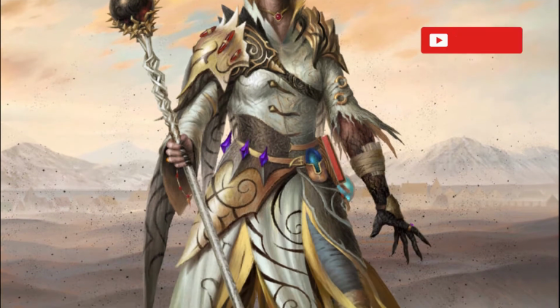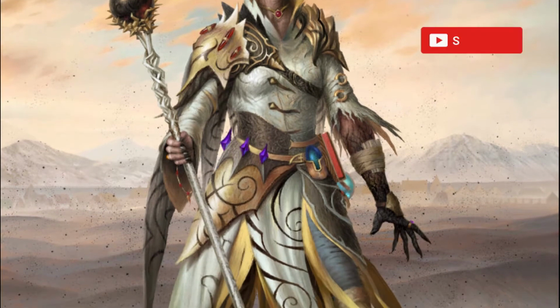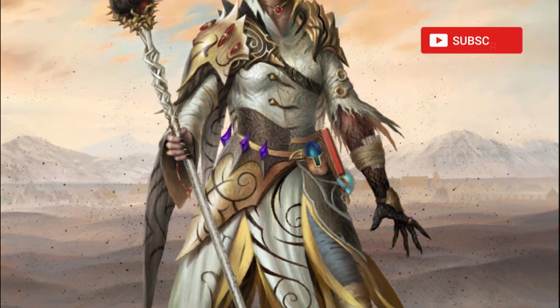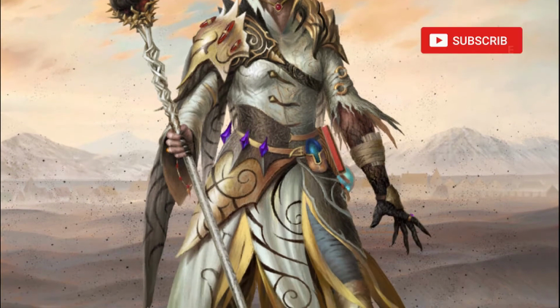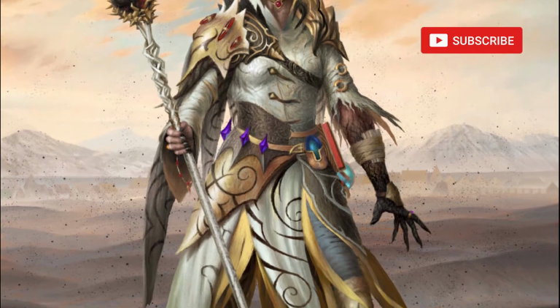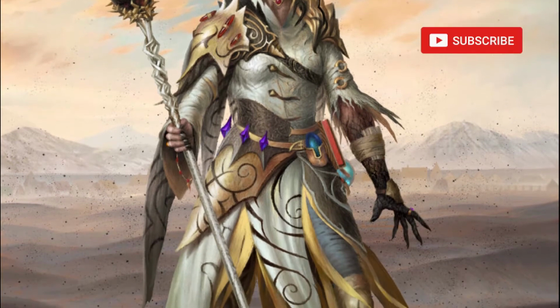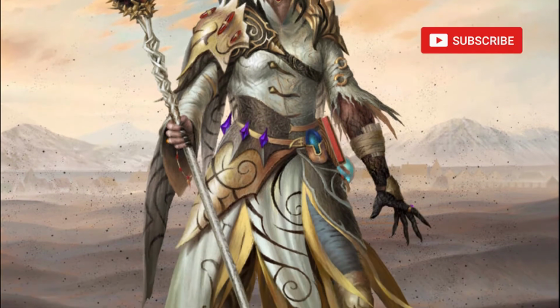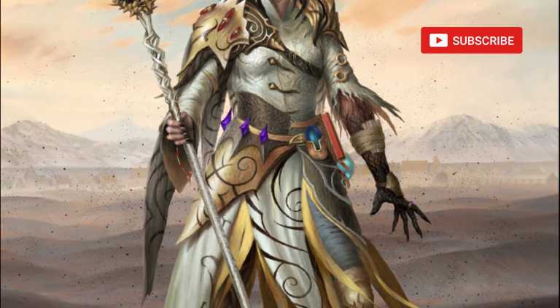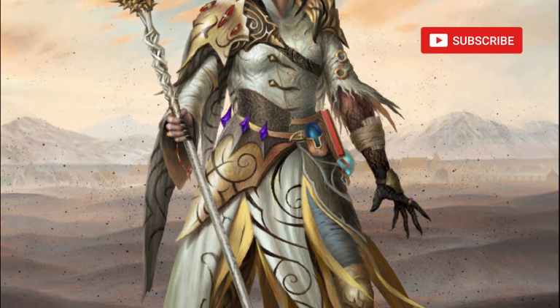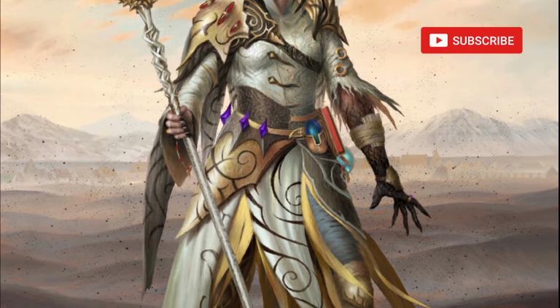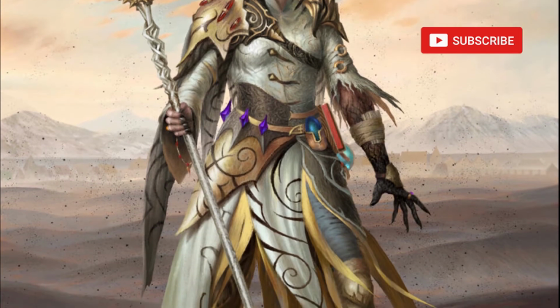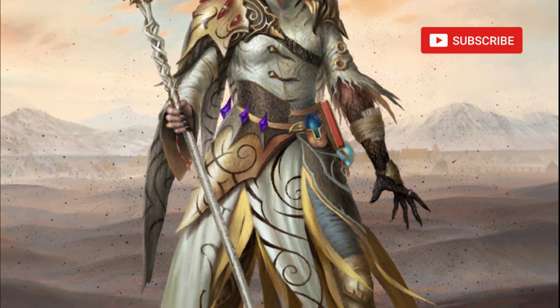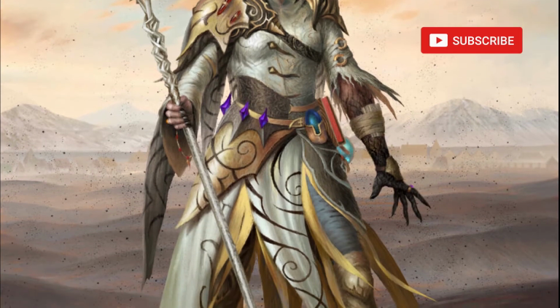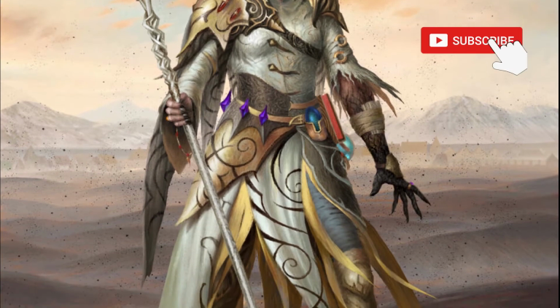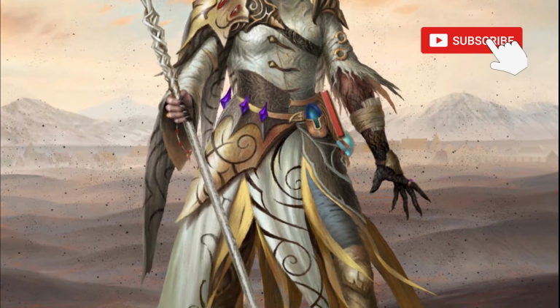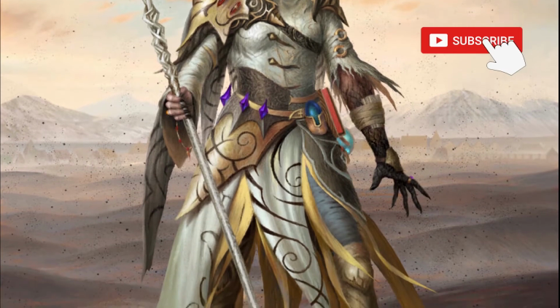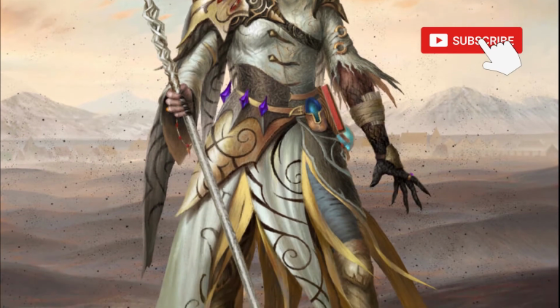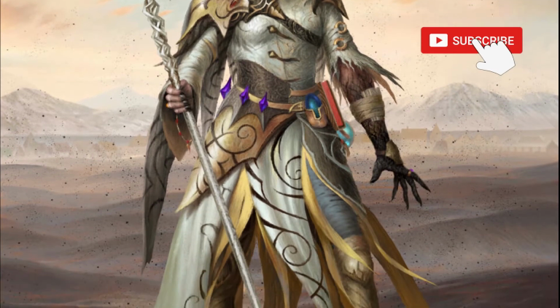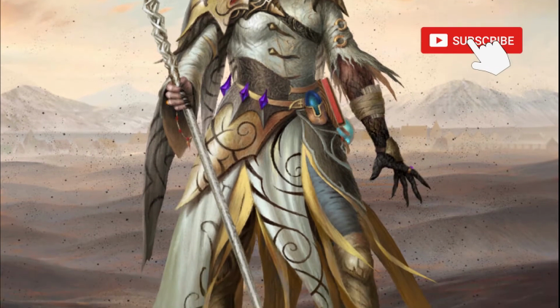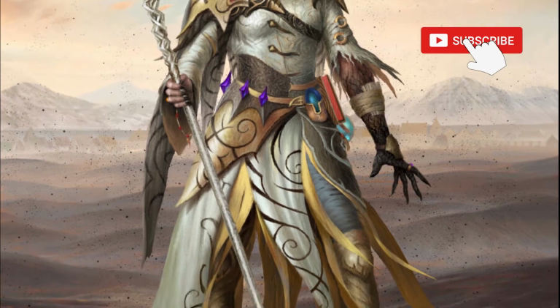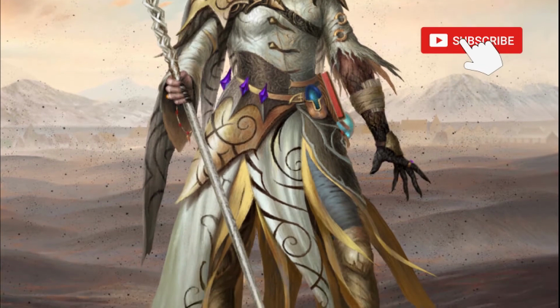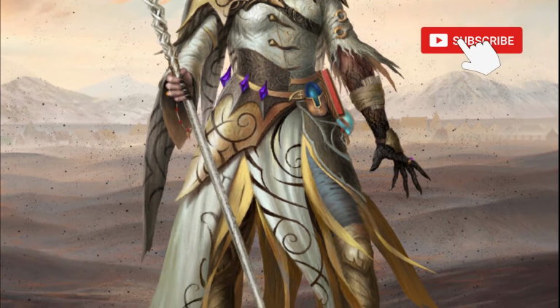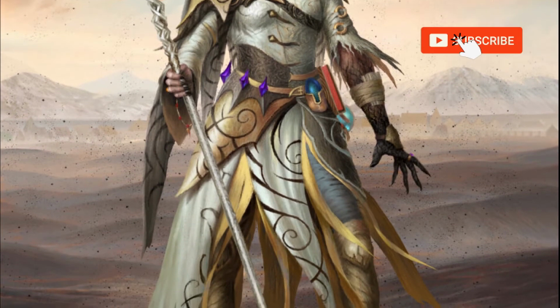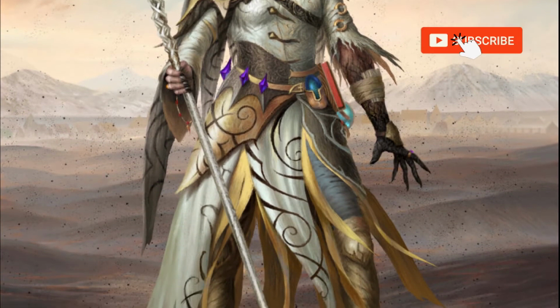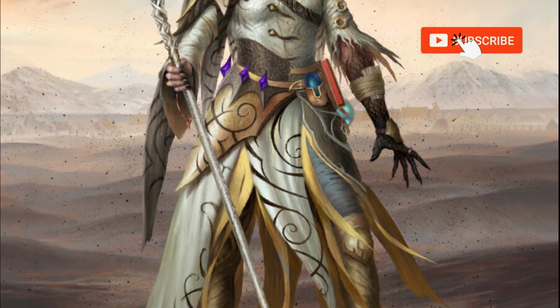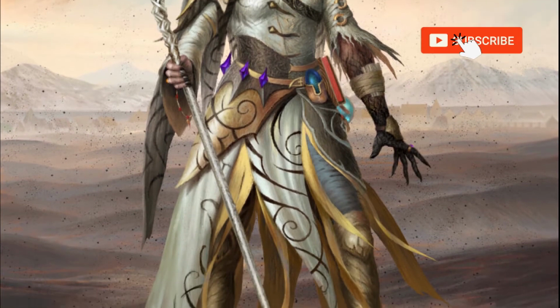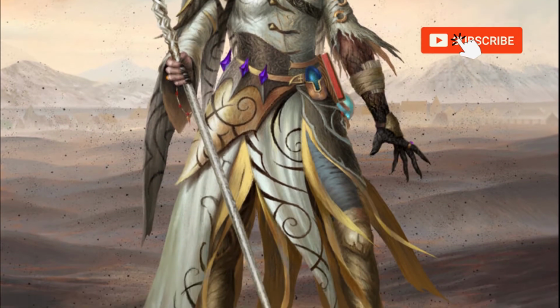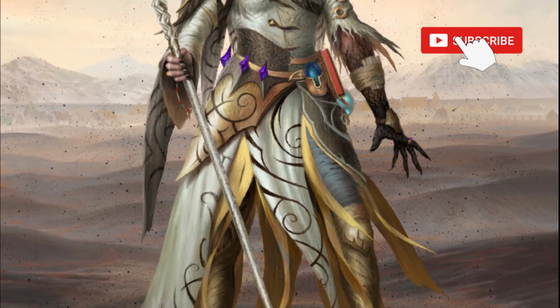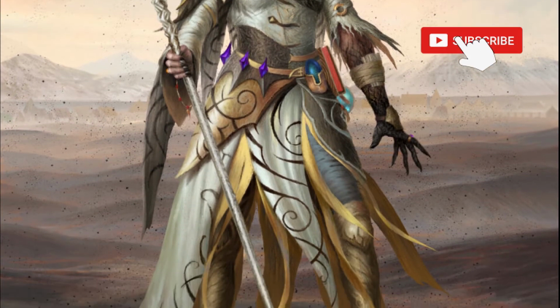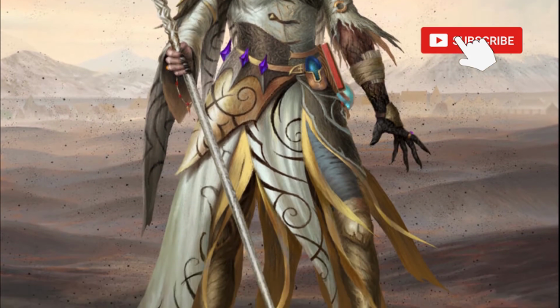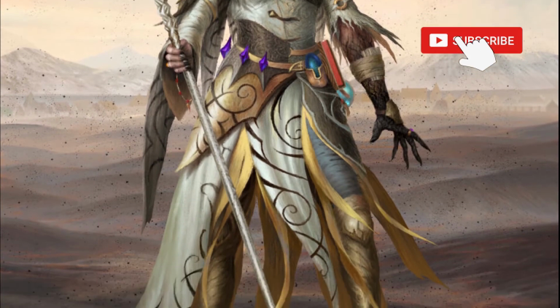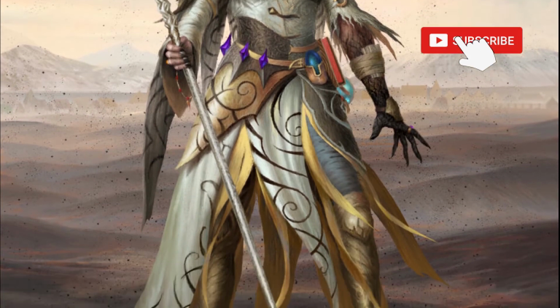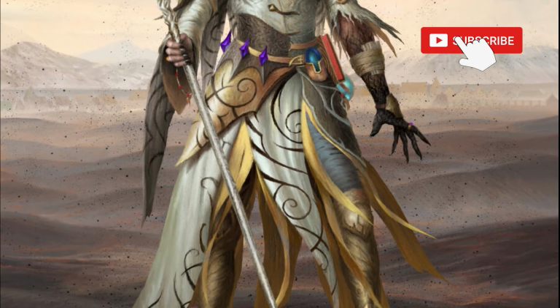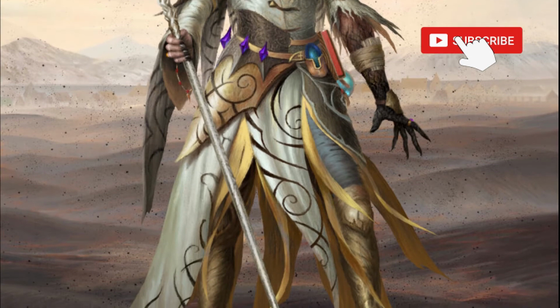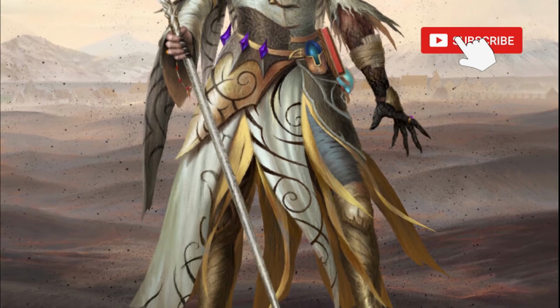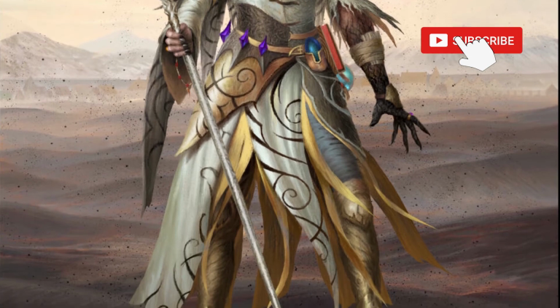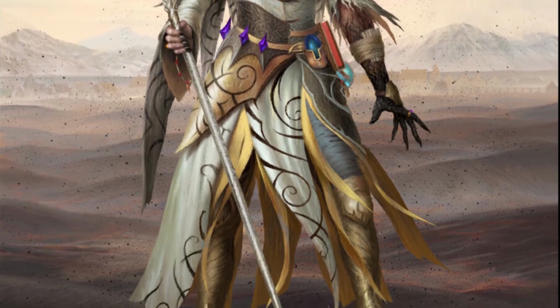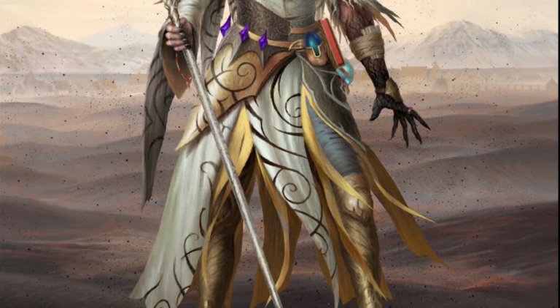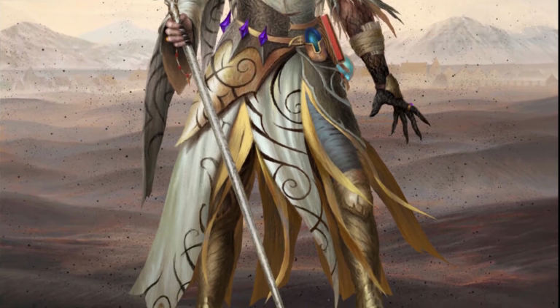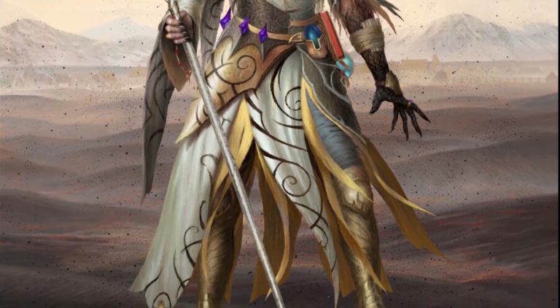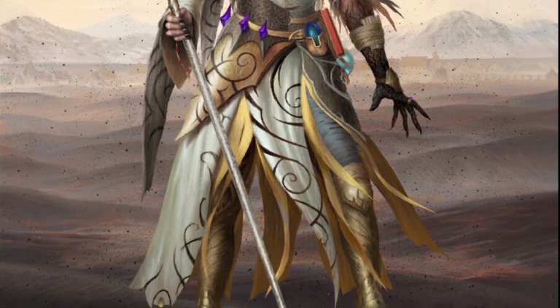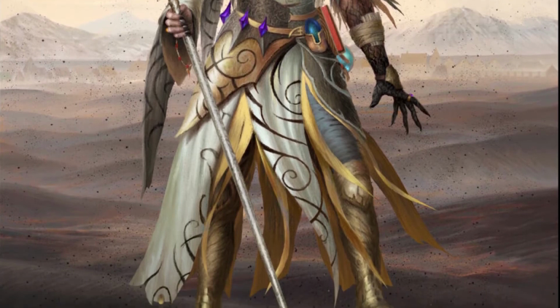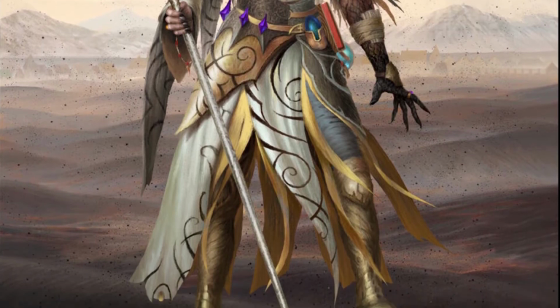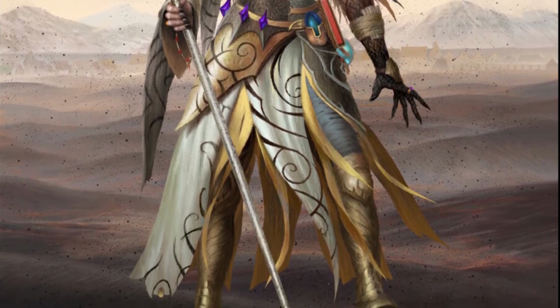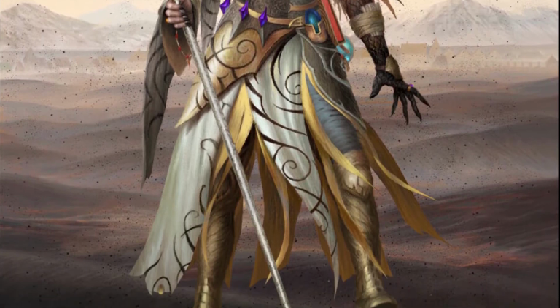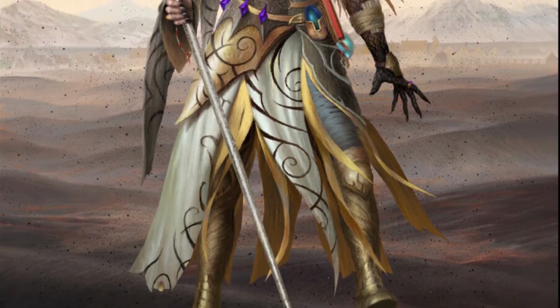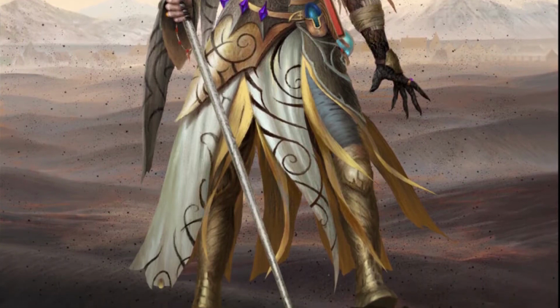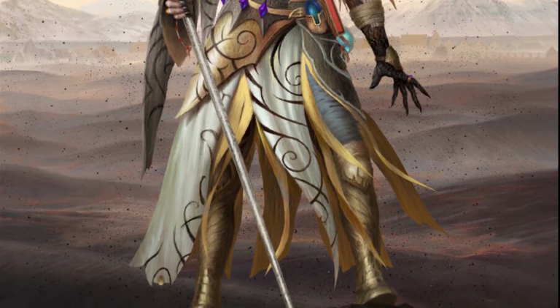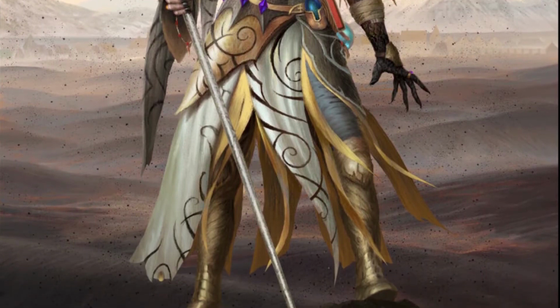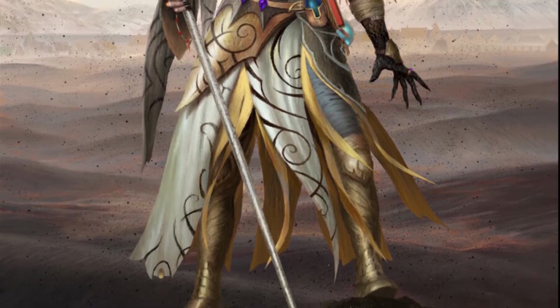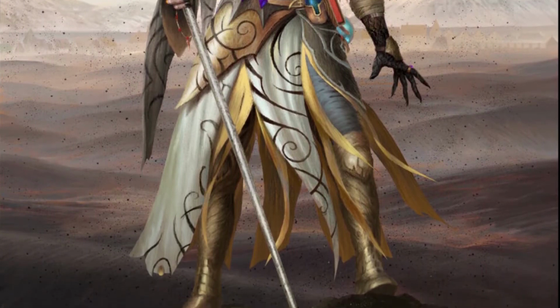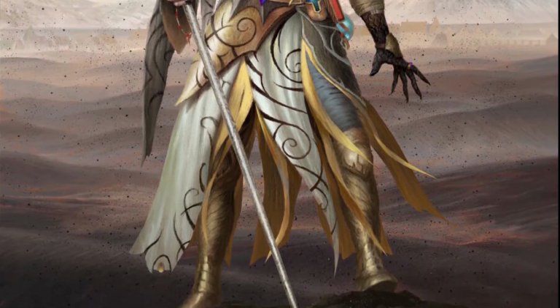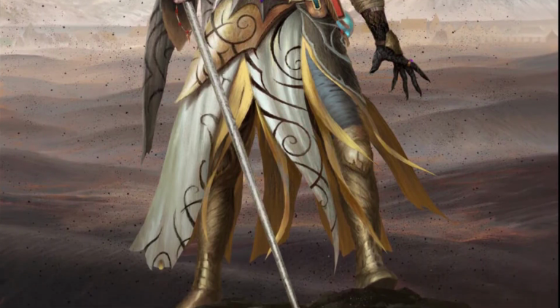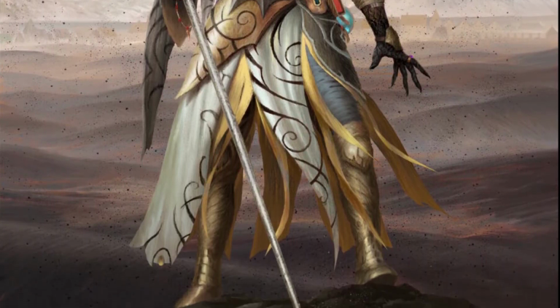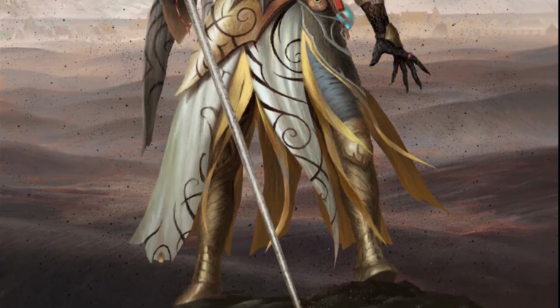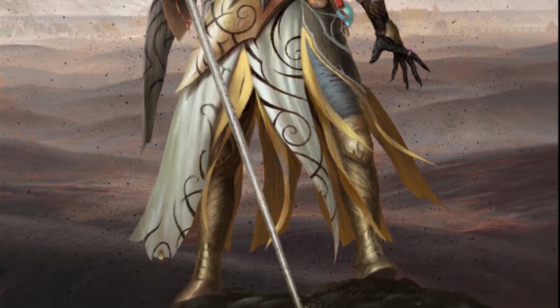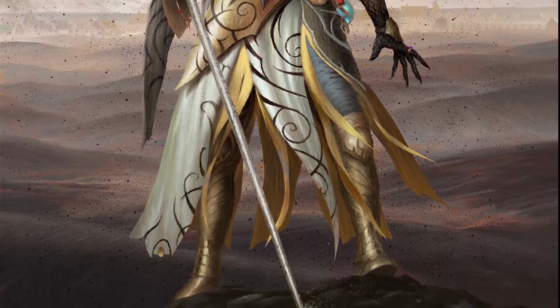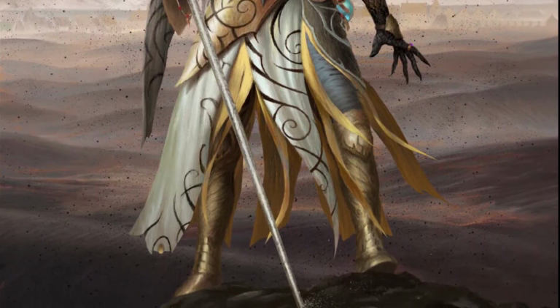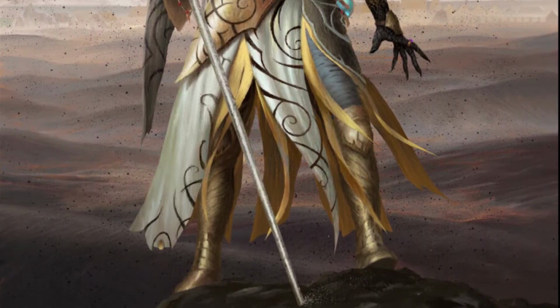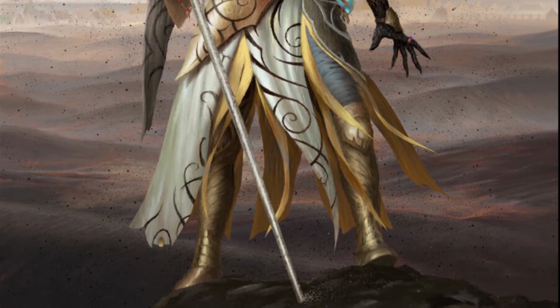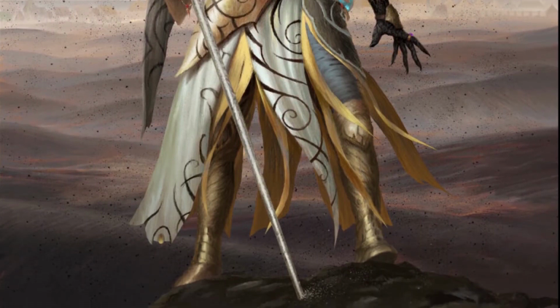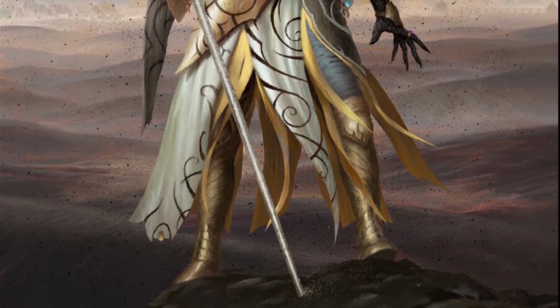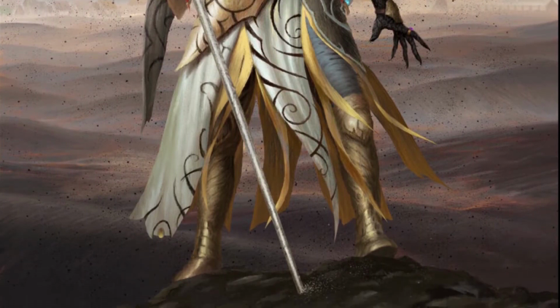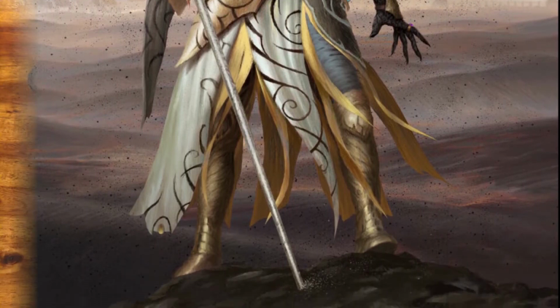If you're enjoying these guides, consider subscribing for more board game painting tutorials and don't forget to like the video to help us.